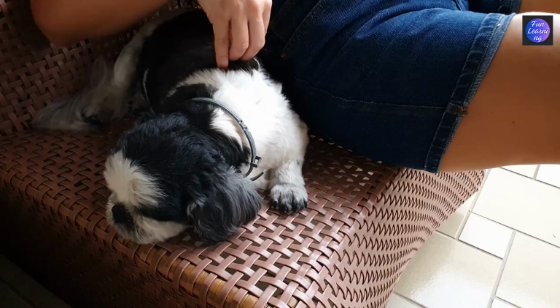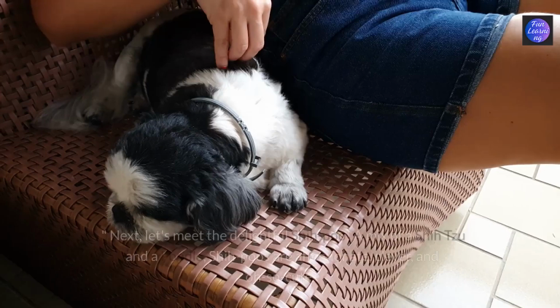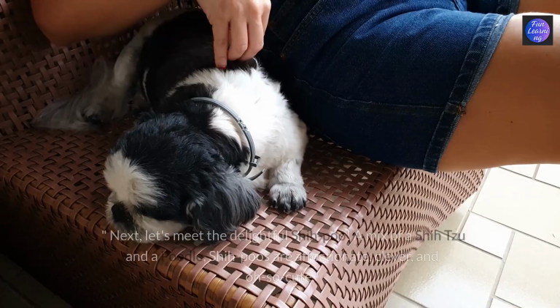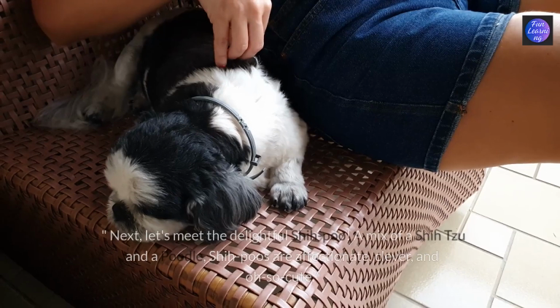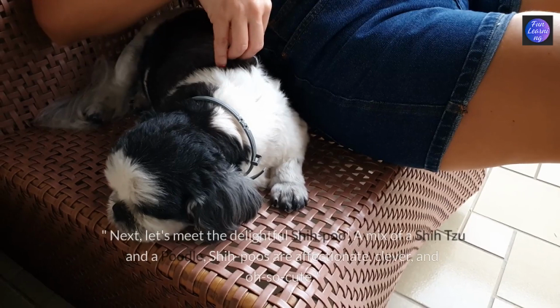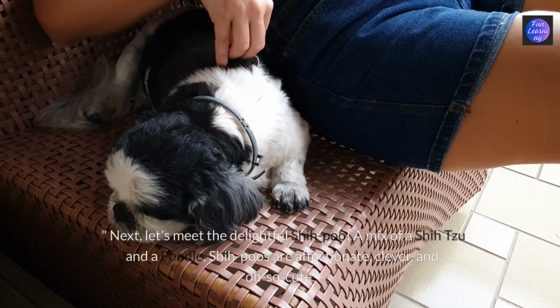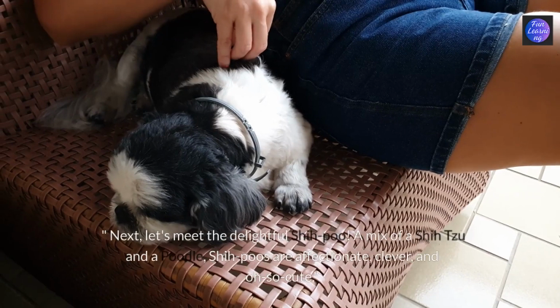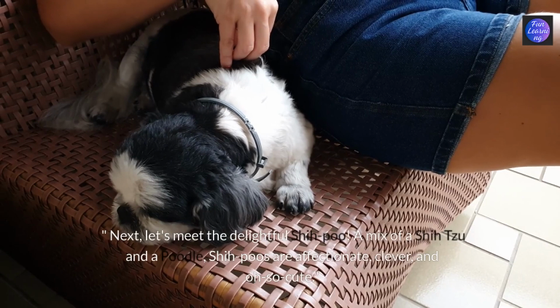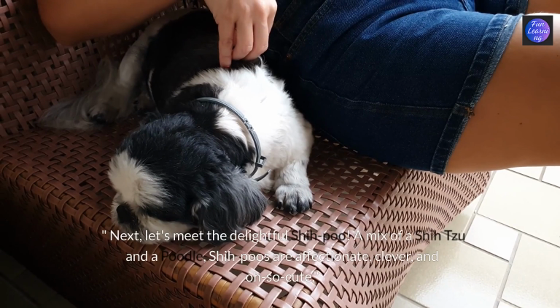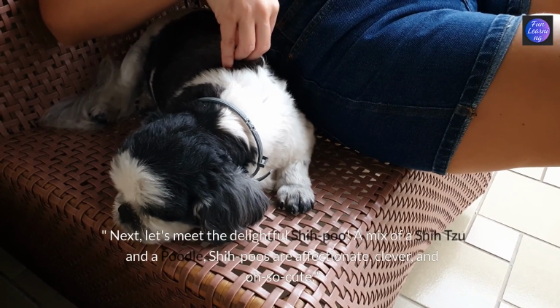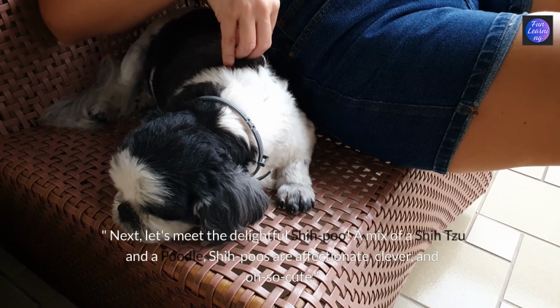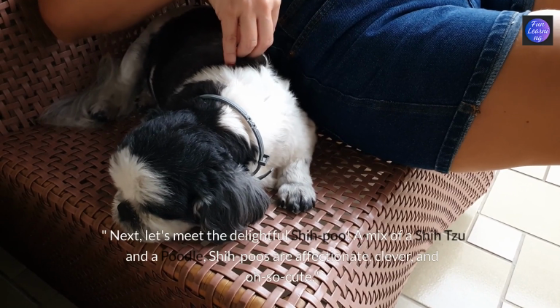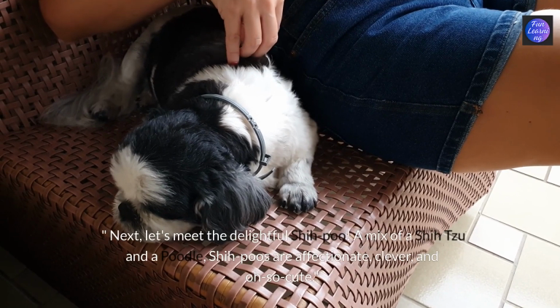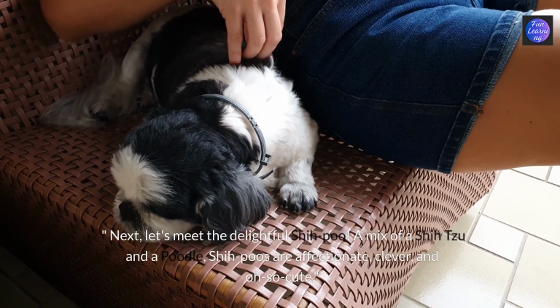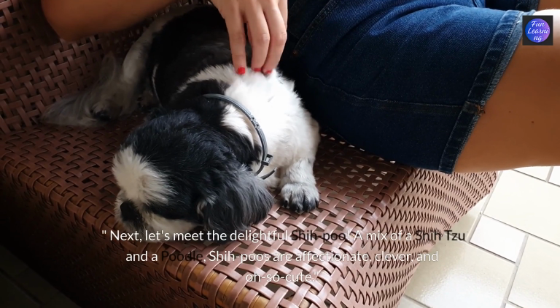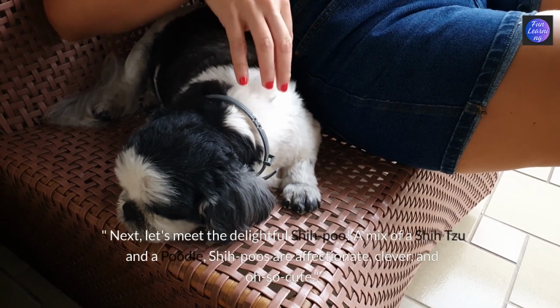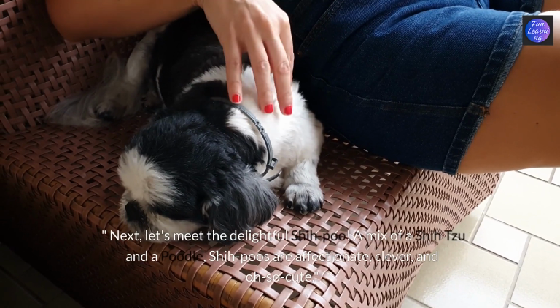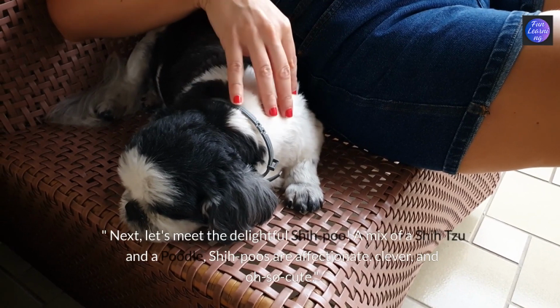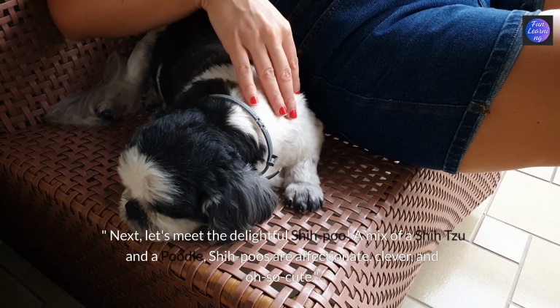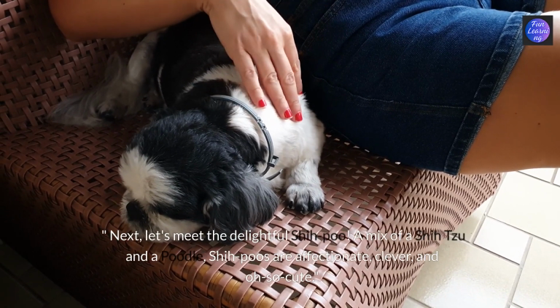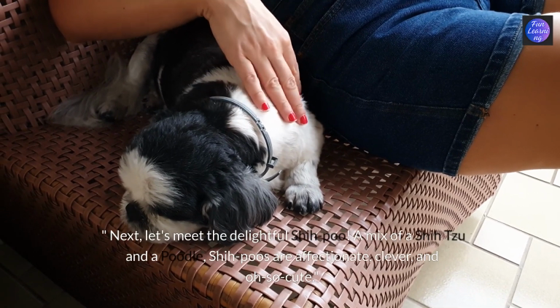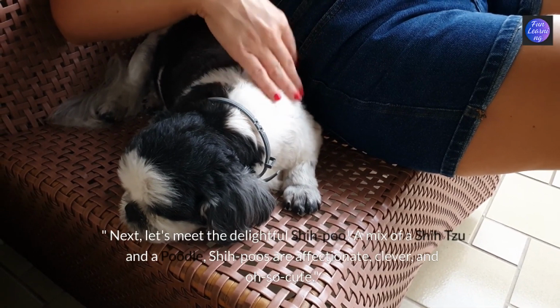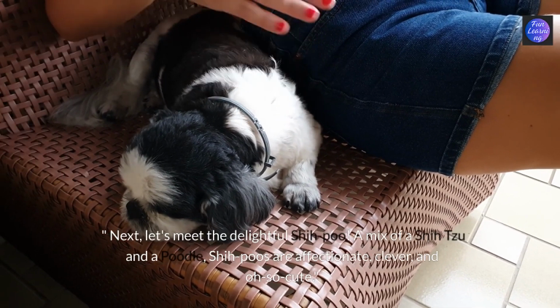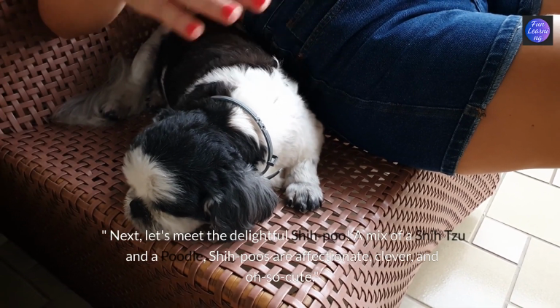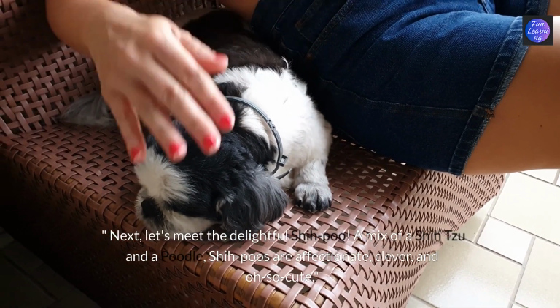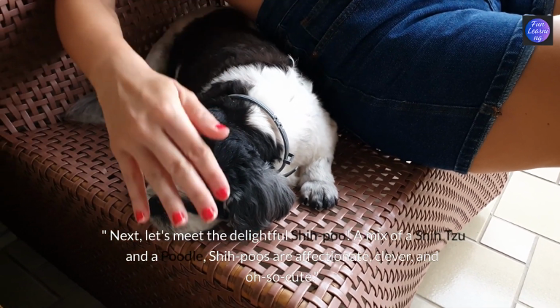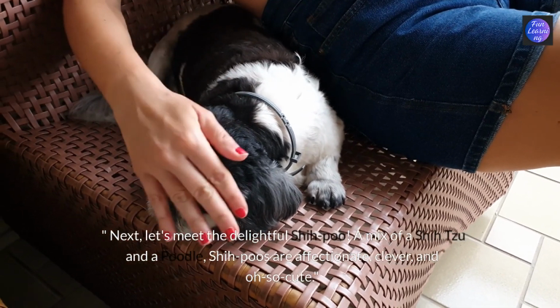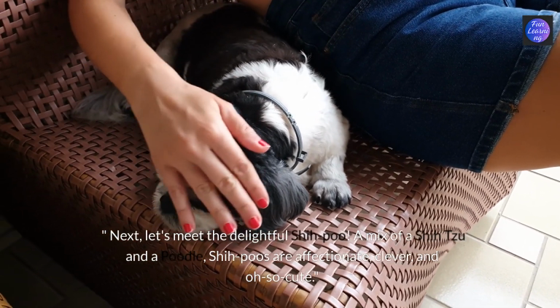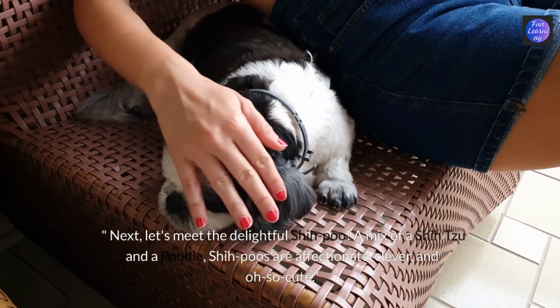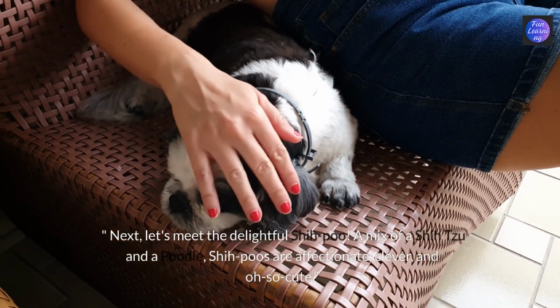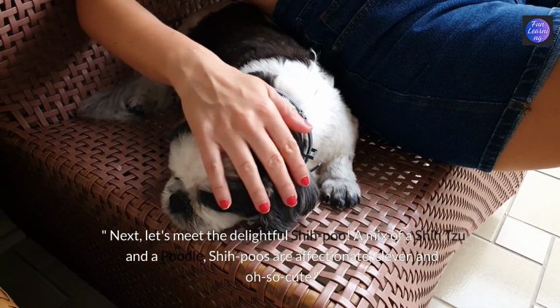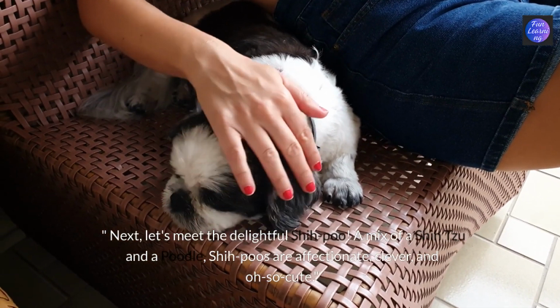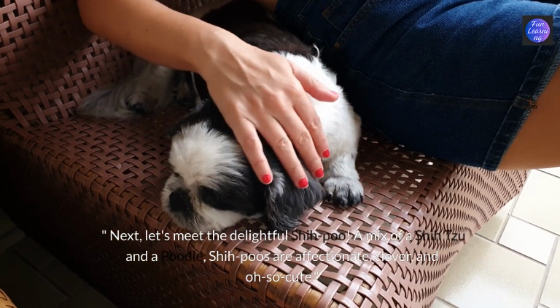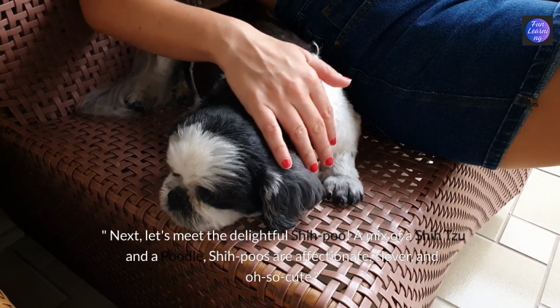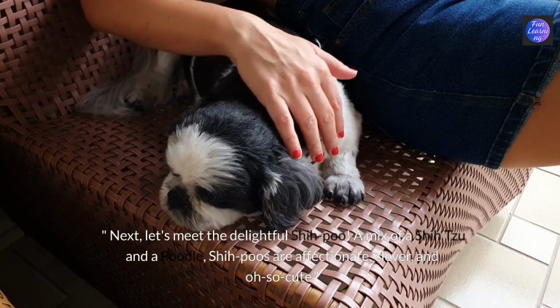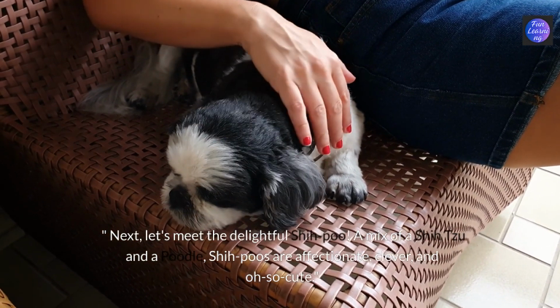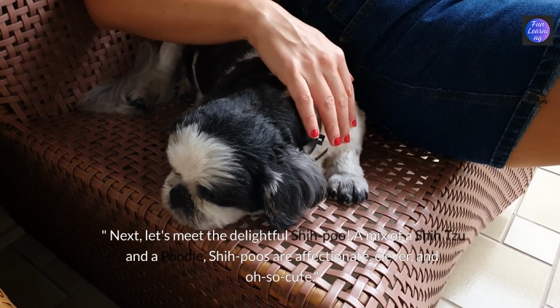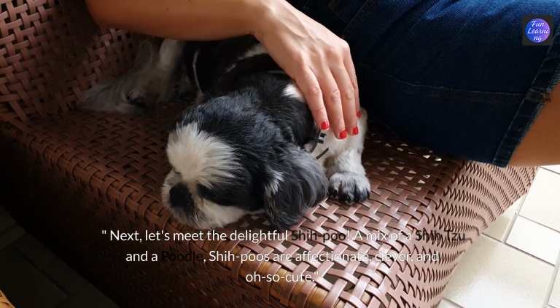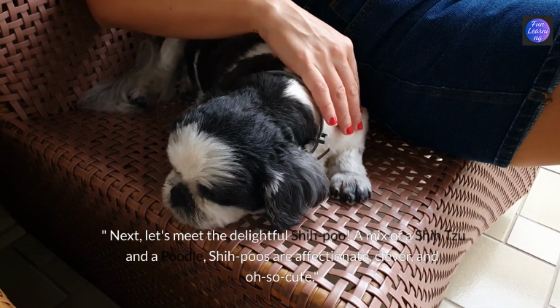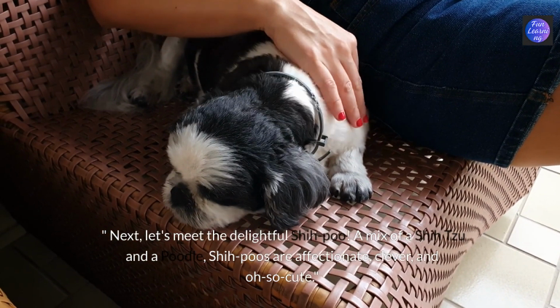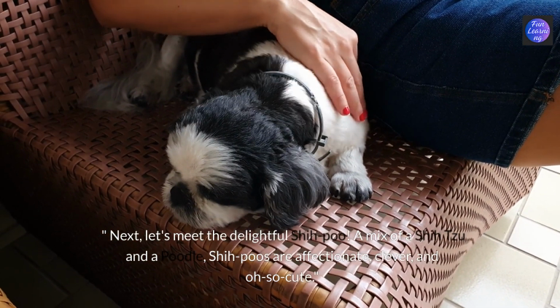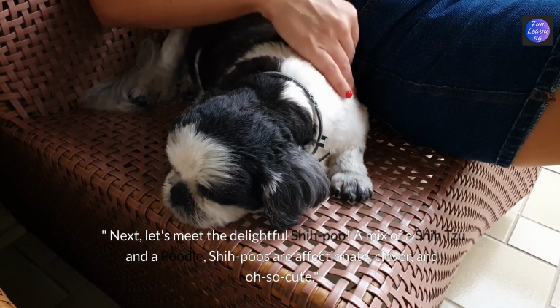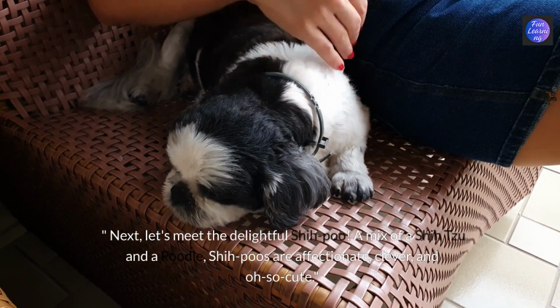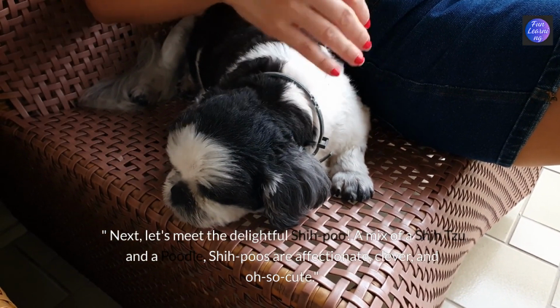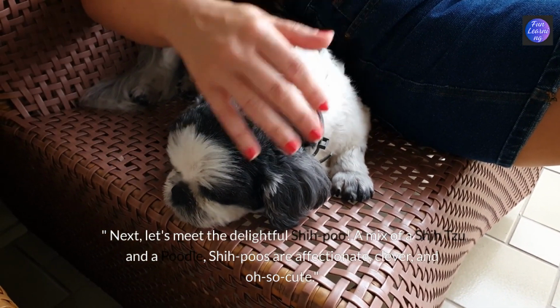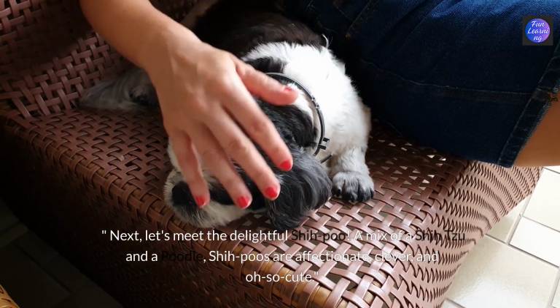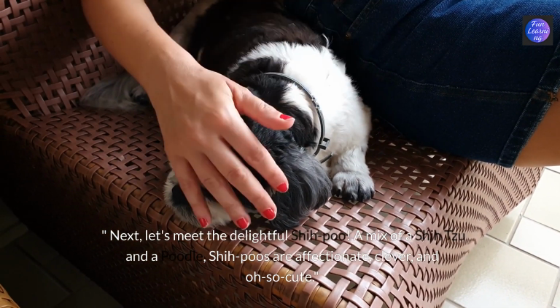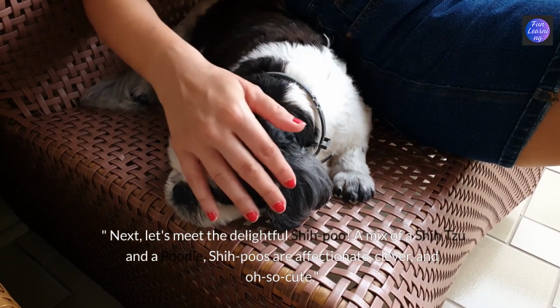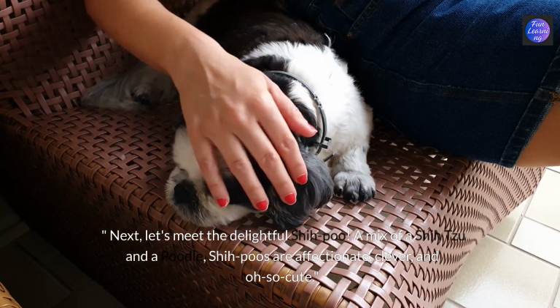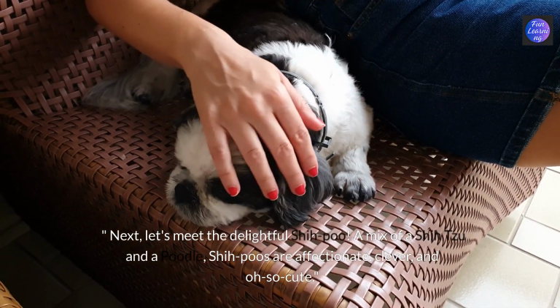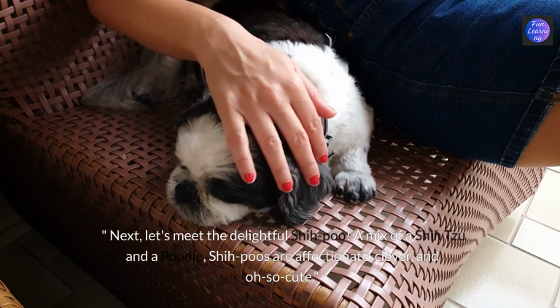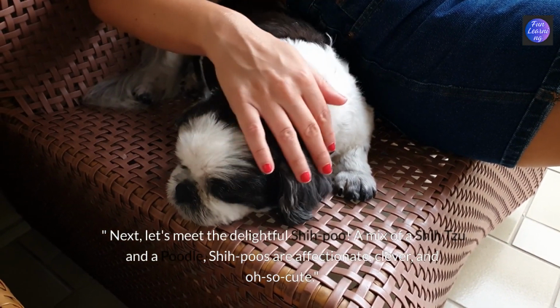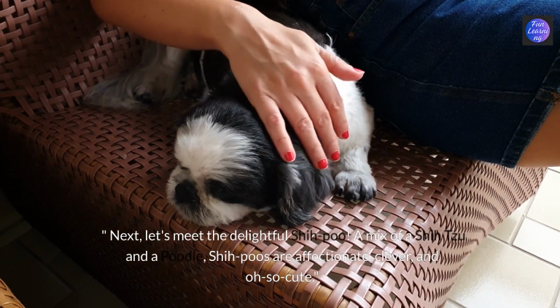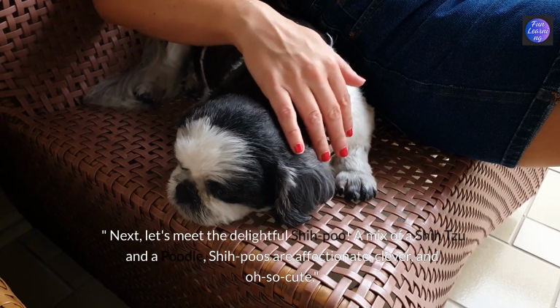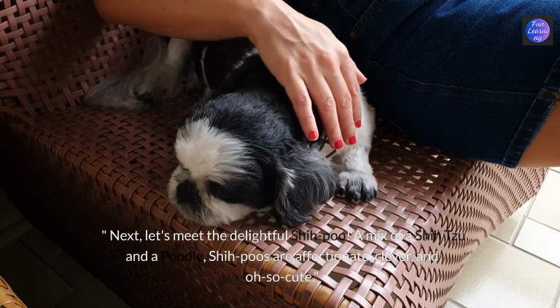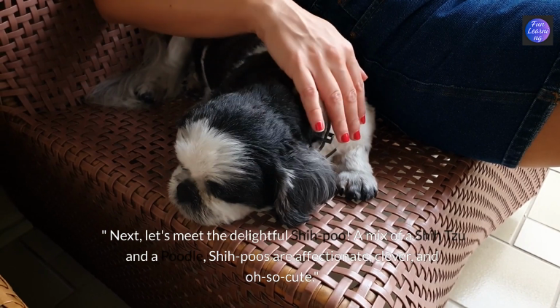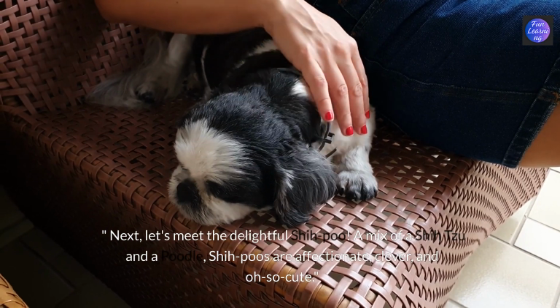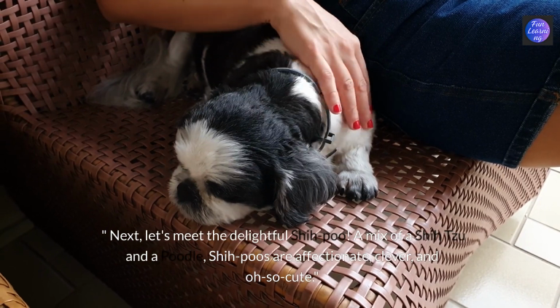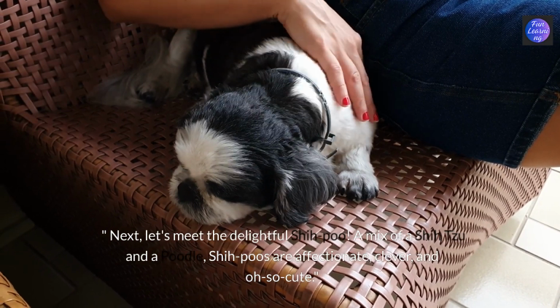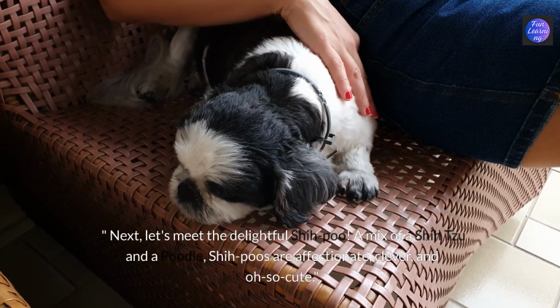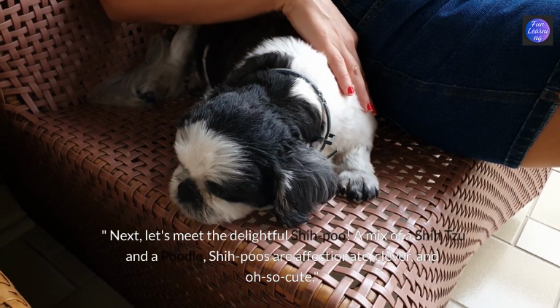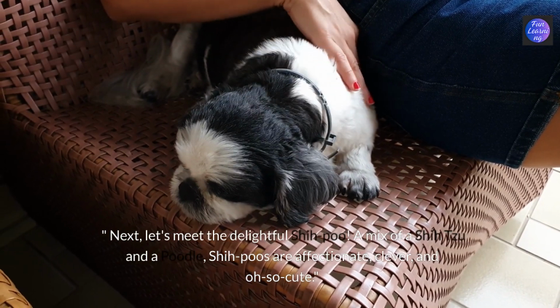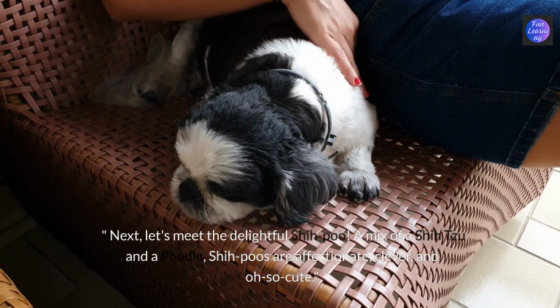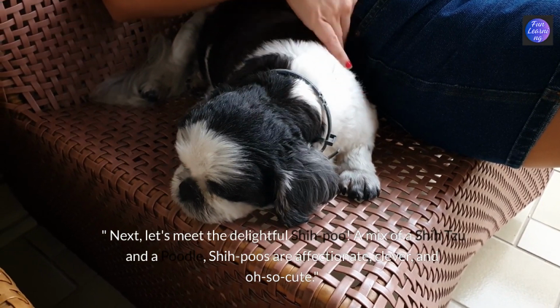Next let's meet the delightful shih-poo. A mix of a shih tzu and a poodle, shih-poos are affectionate, clever and oh so cute.